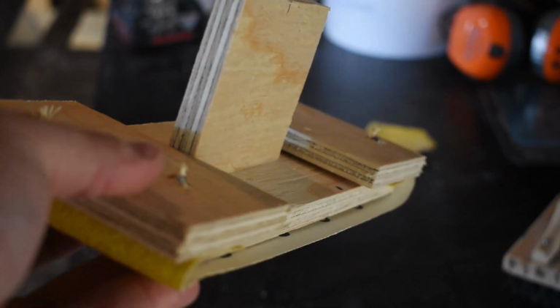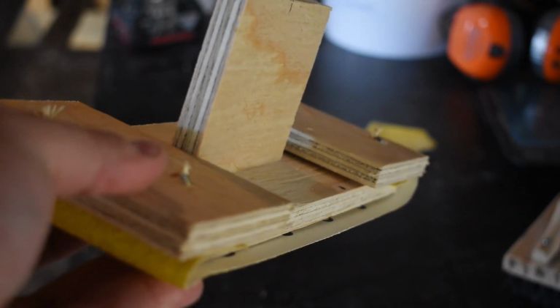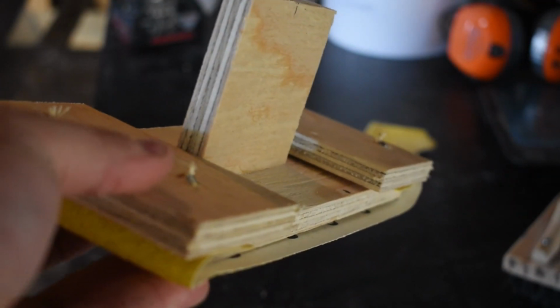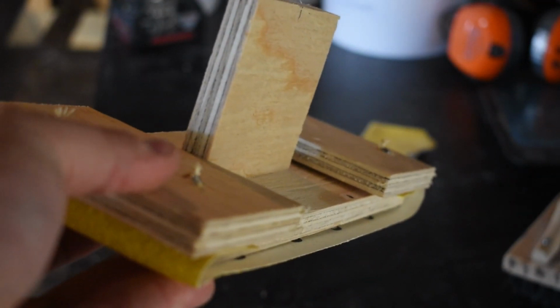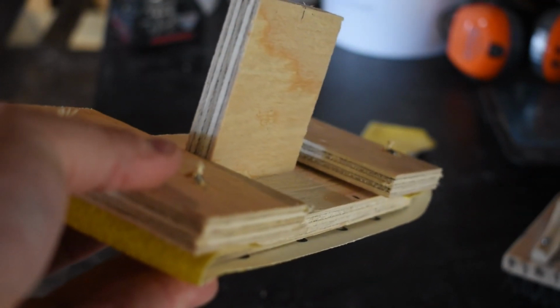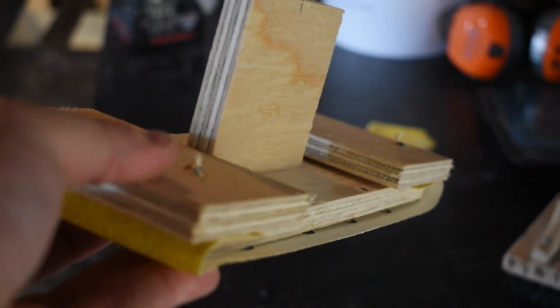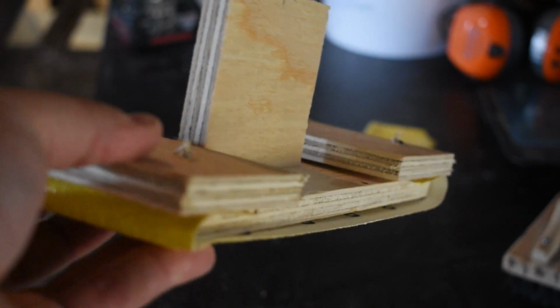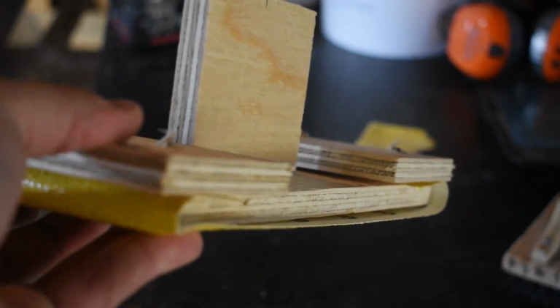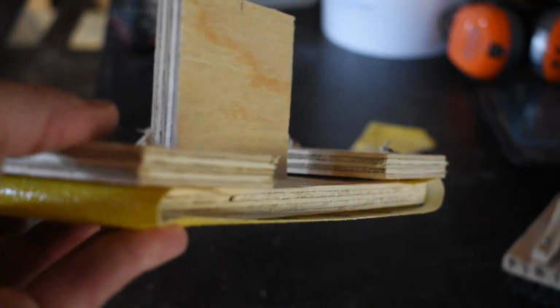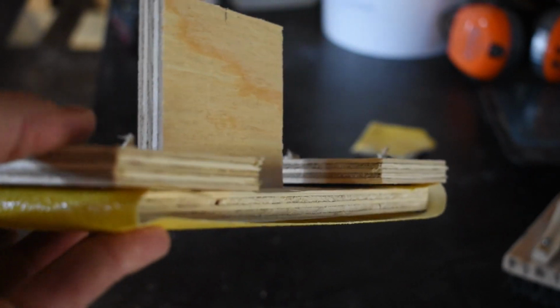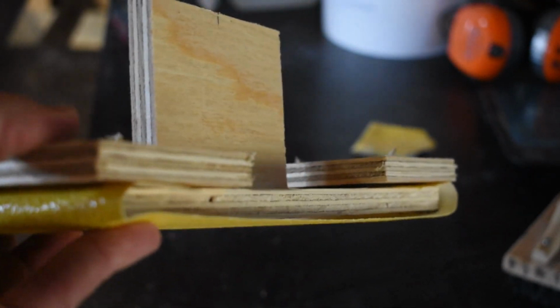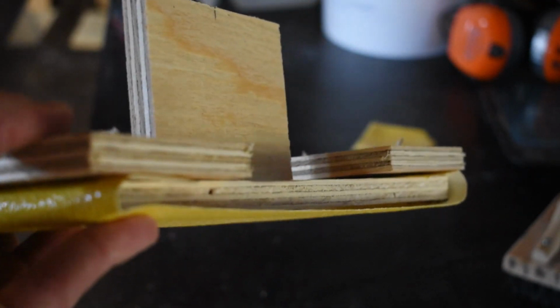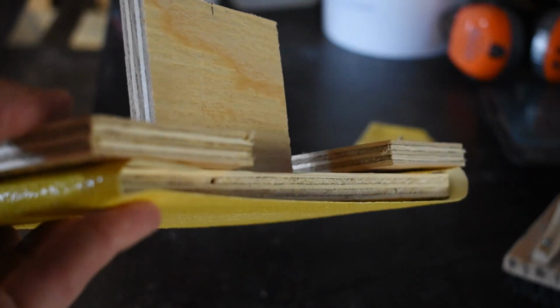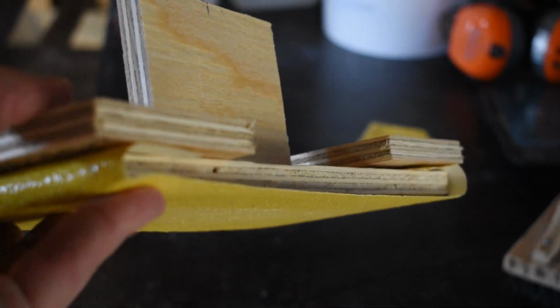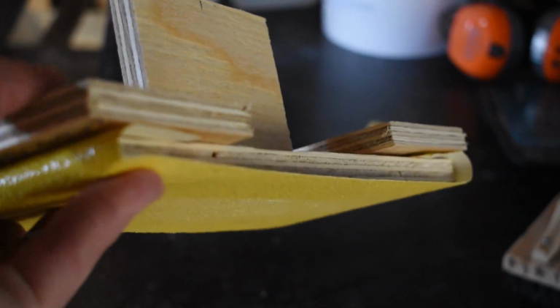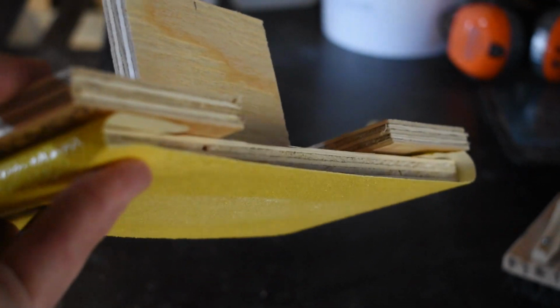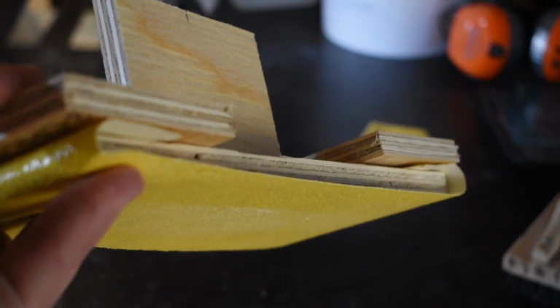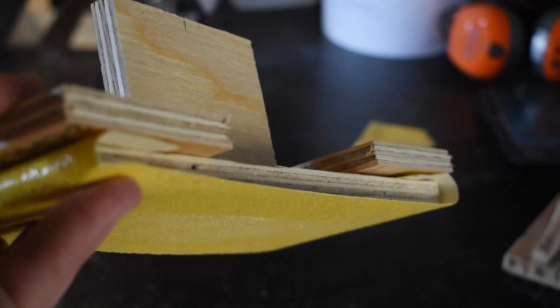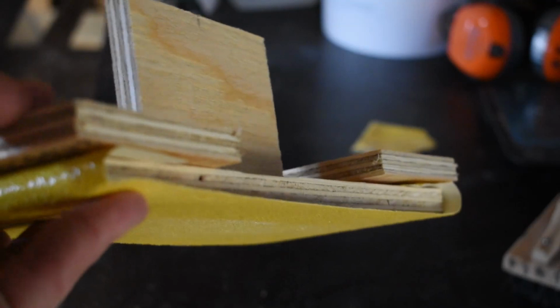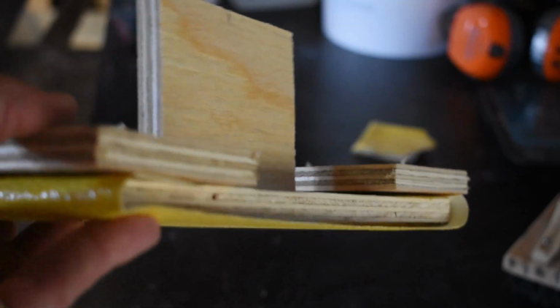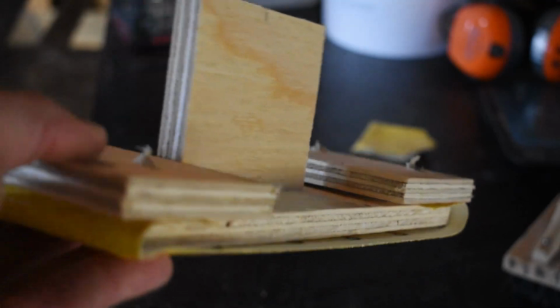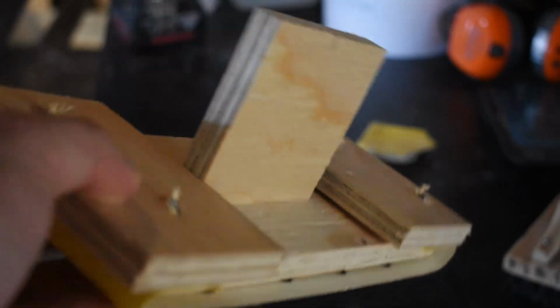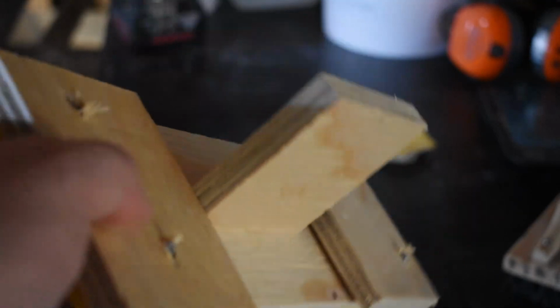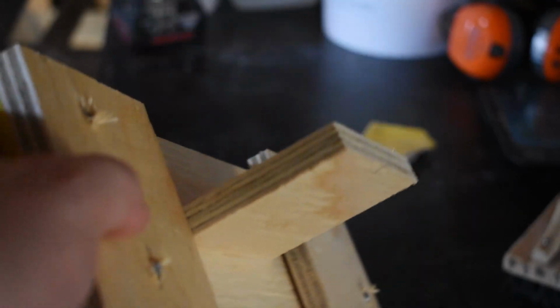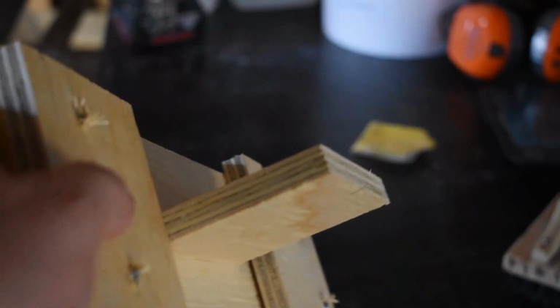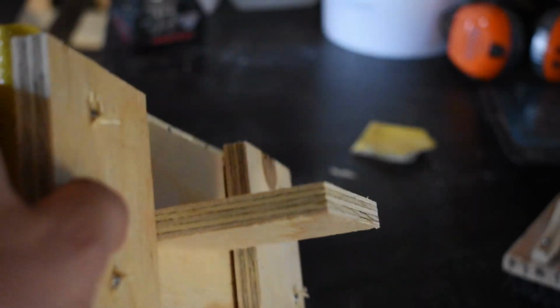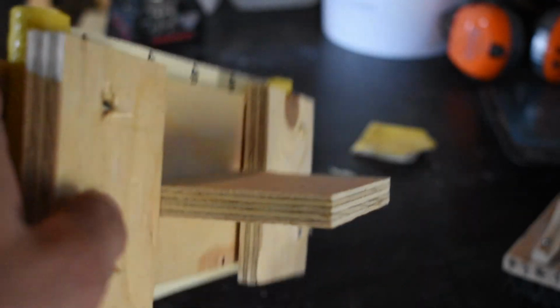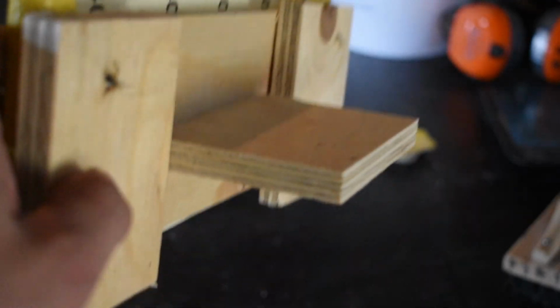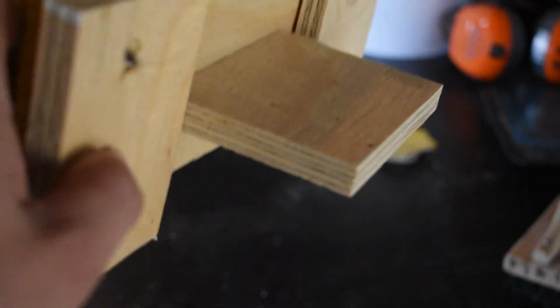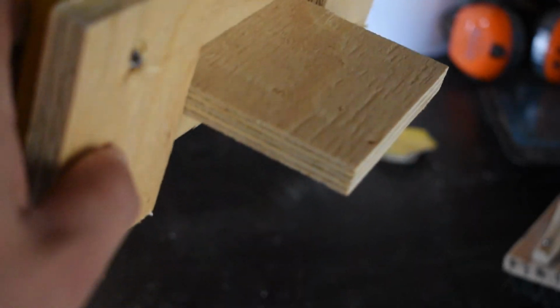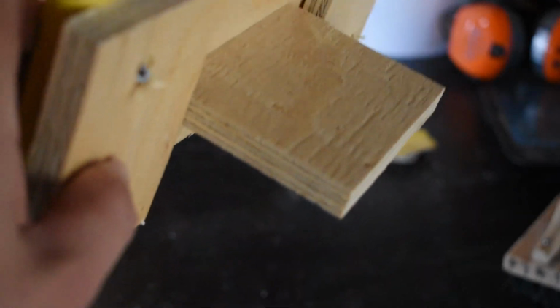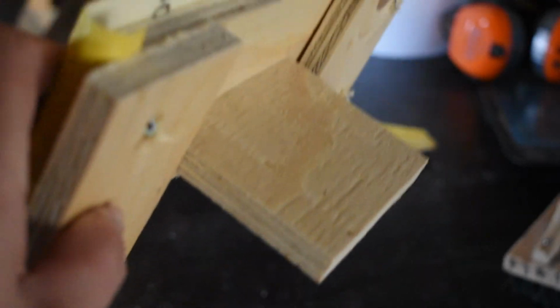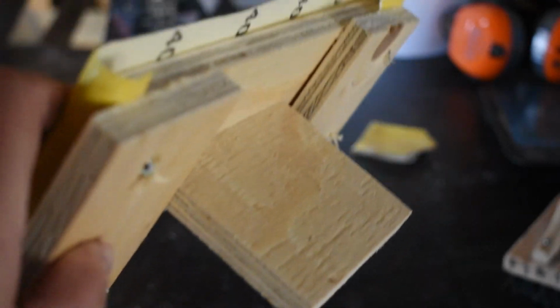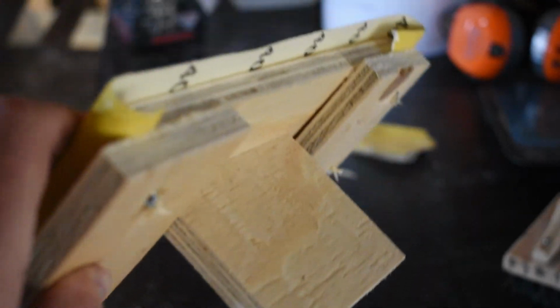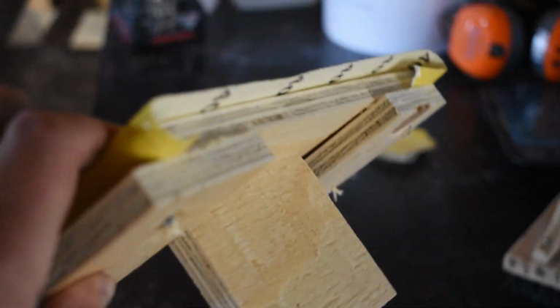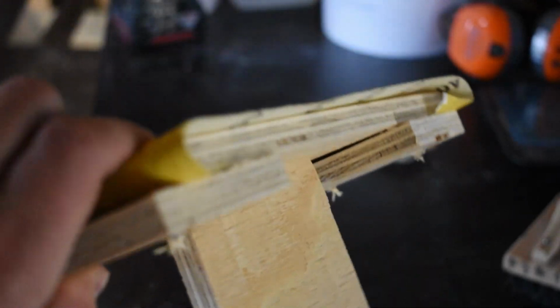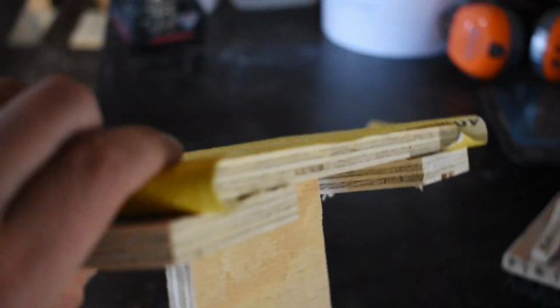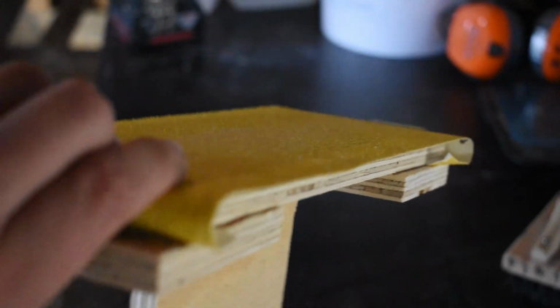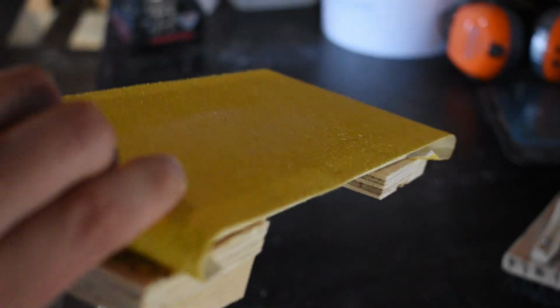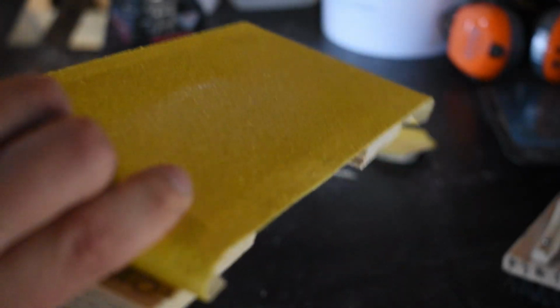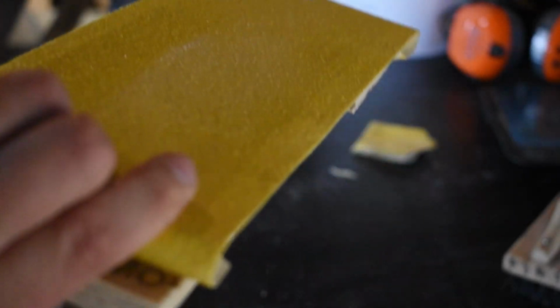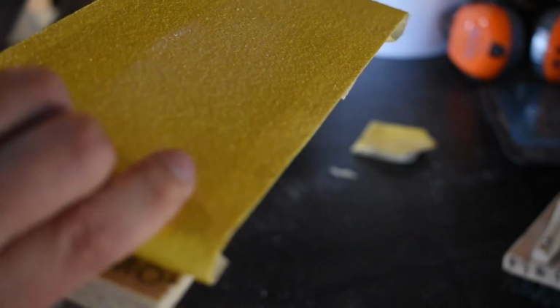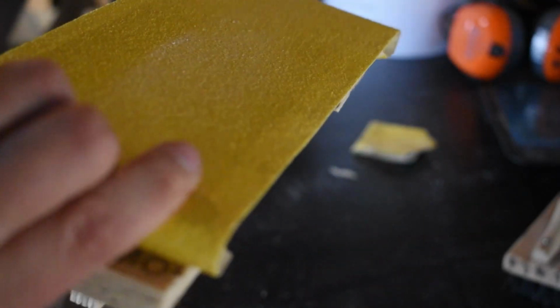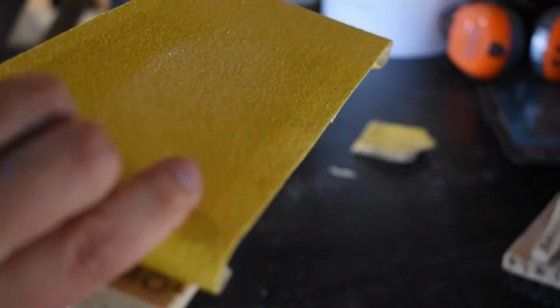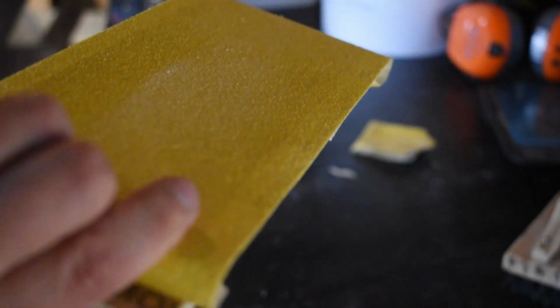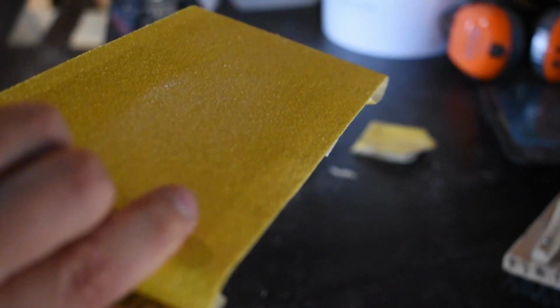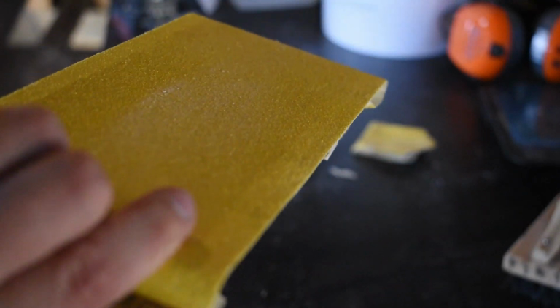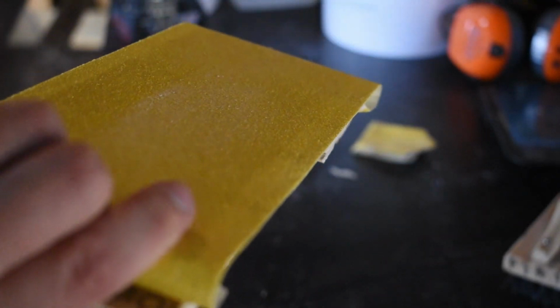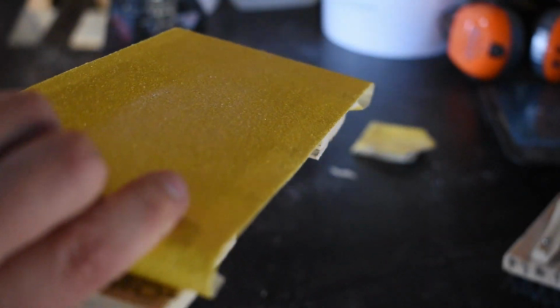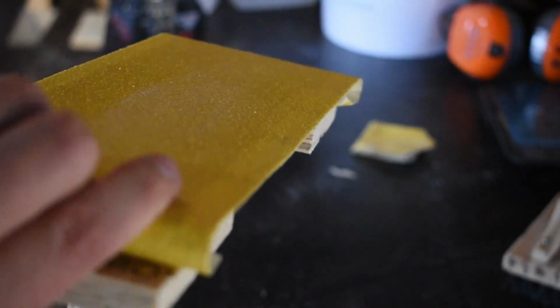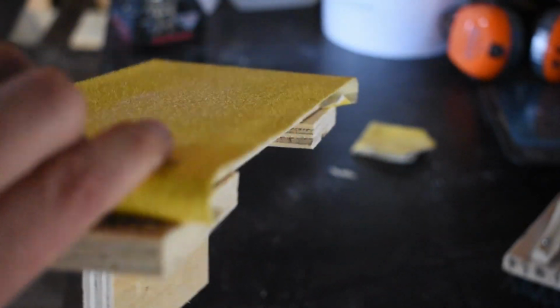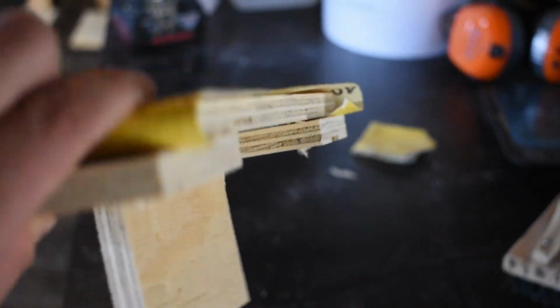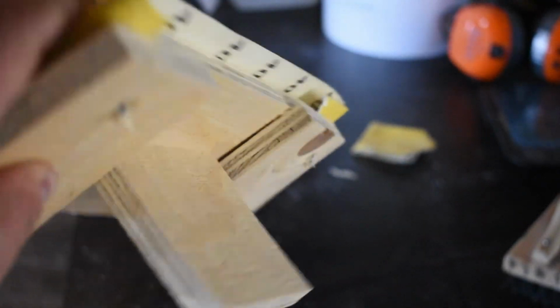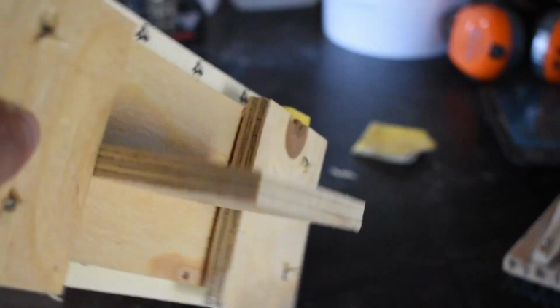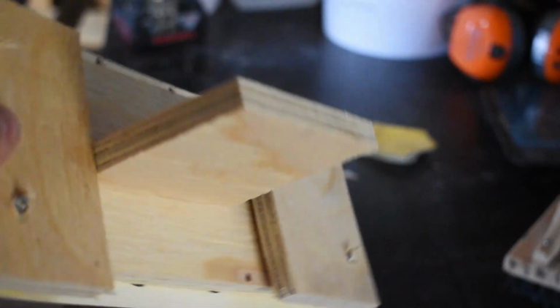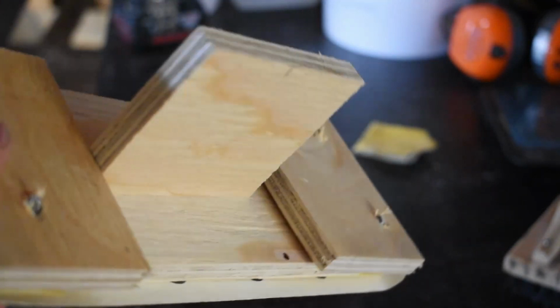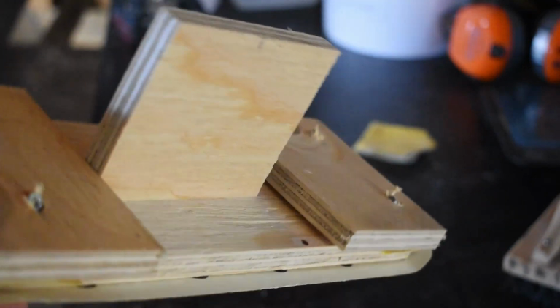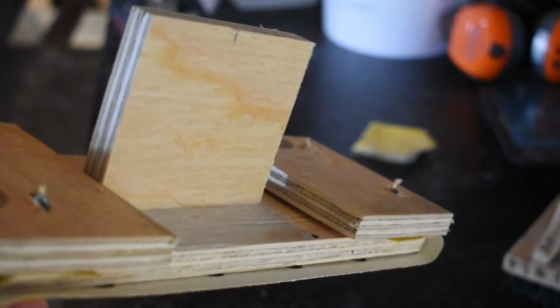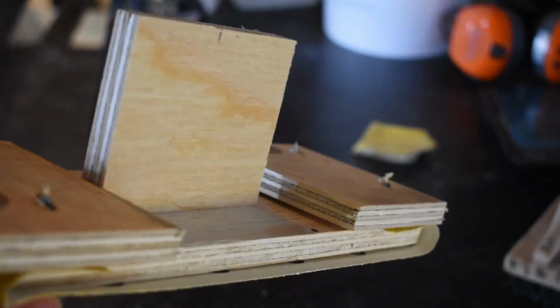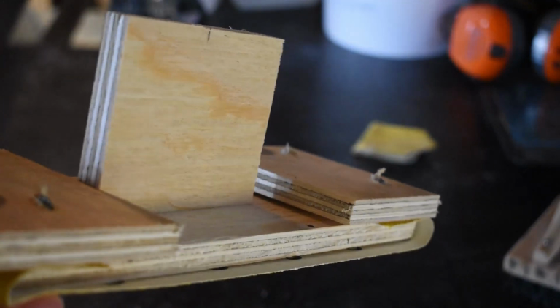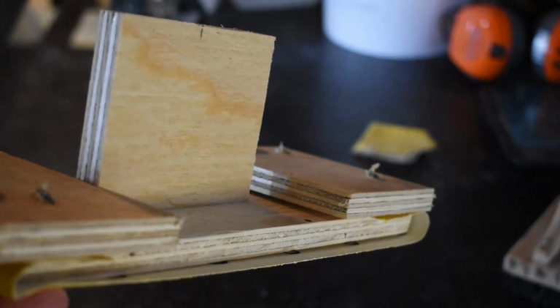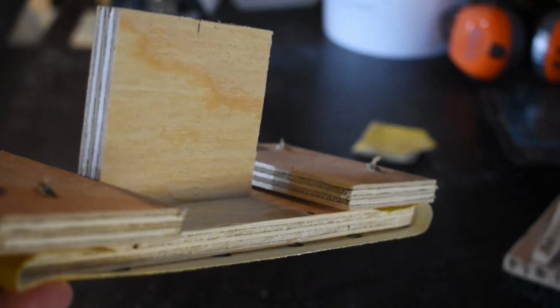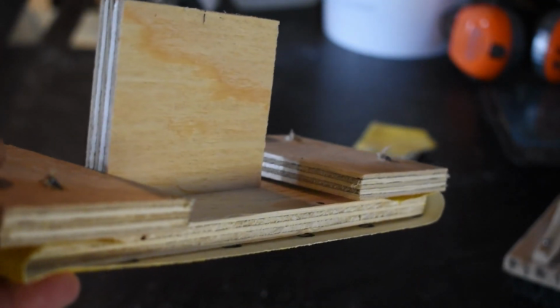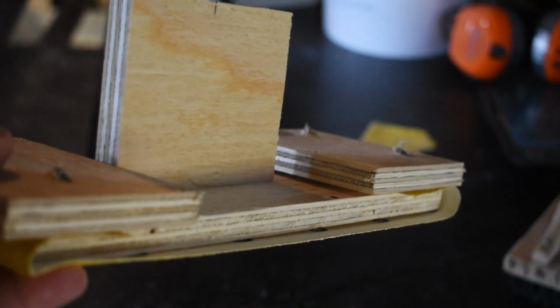It's a bit rough, but it's going to be good enough for what I'm using it for.